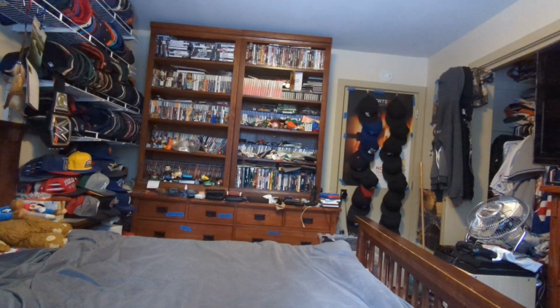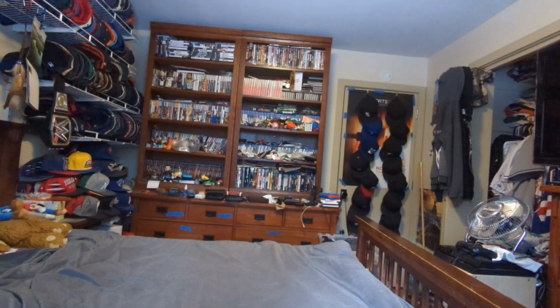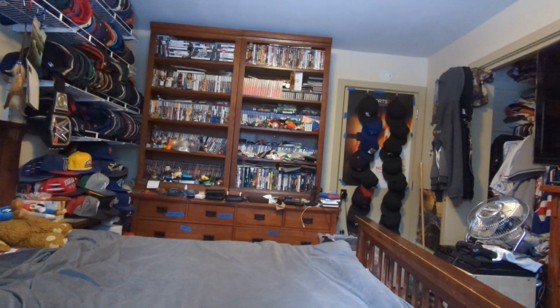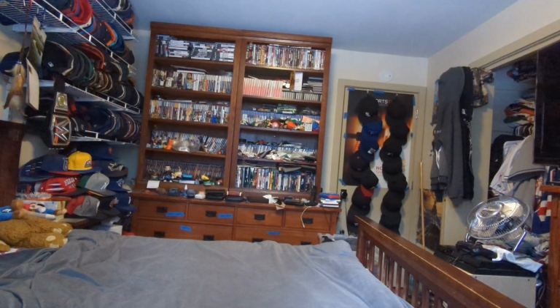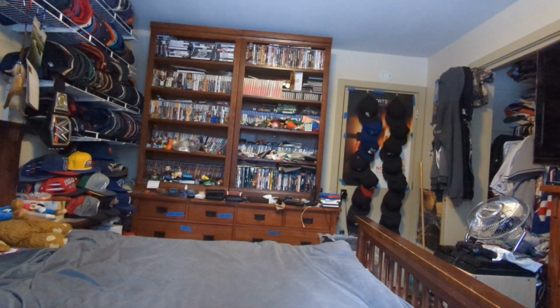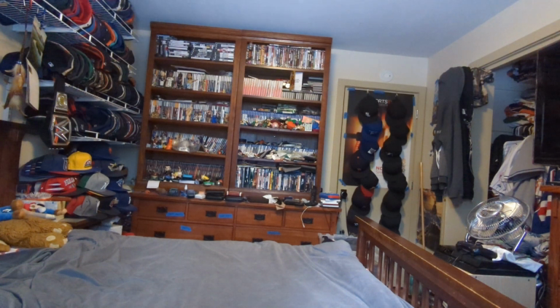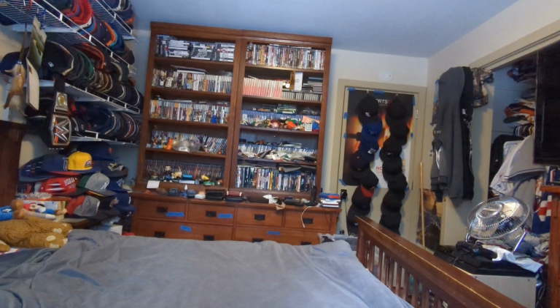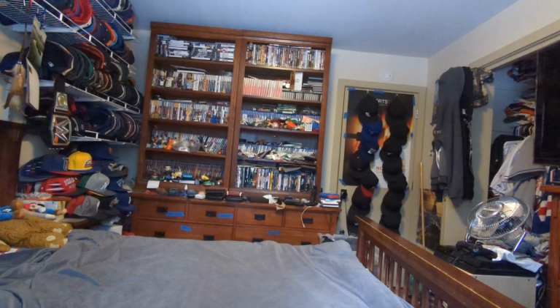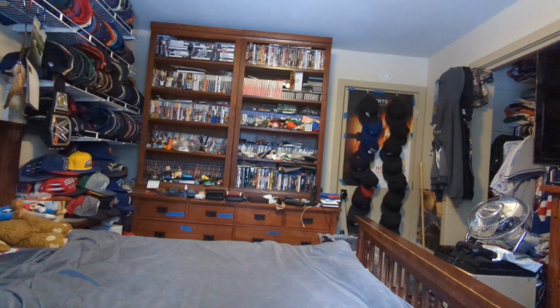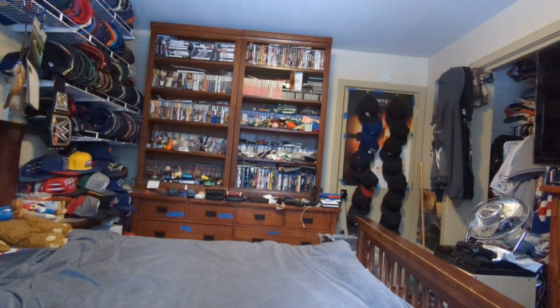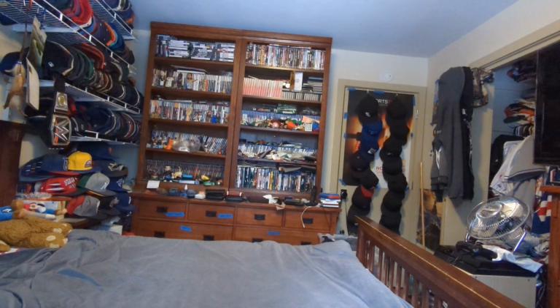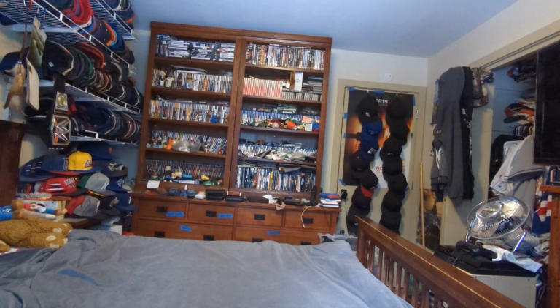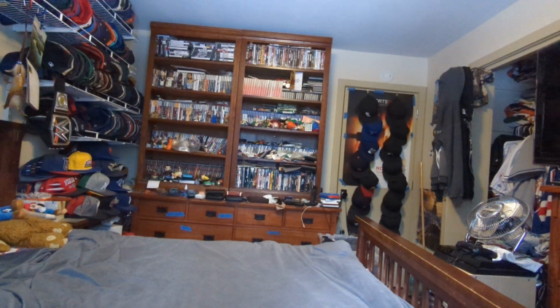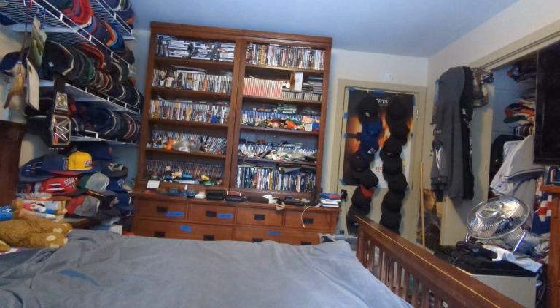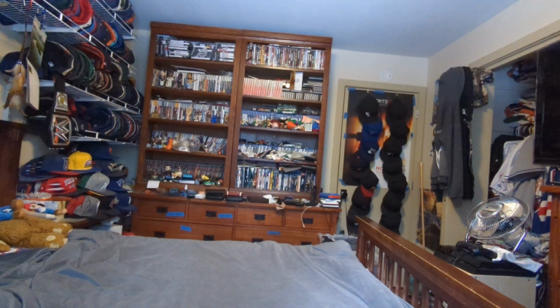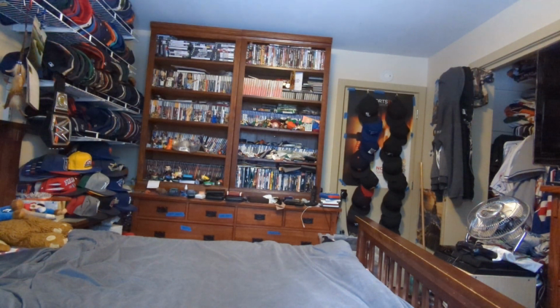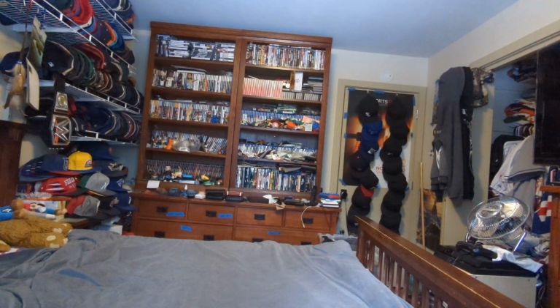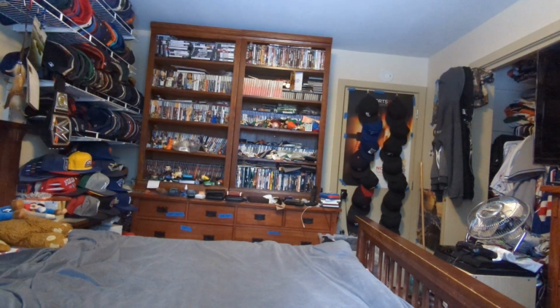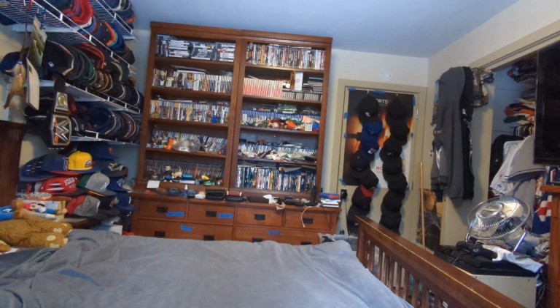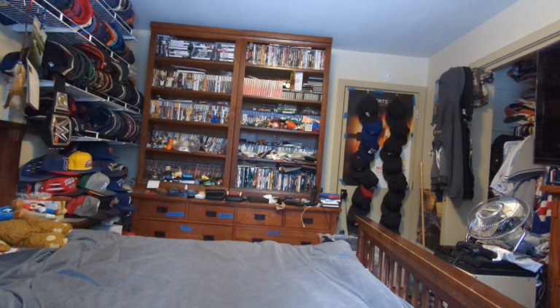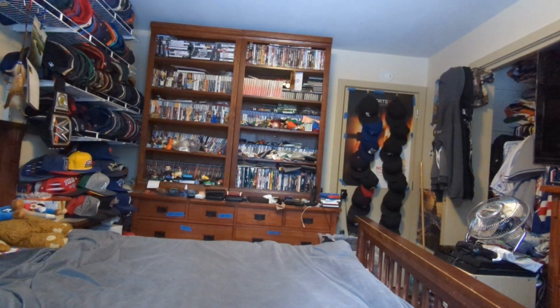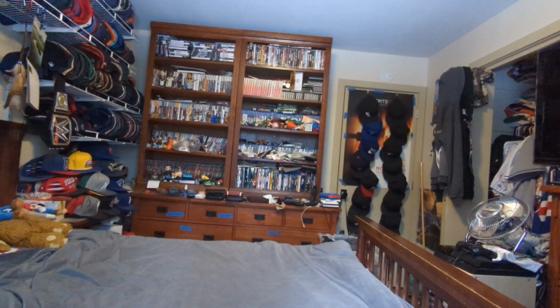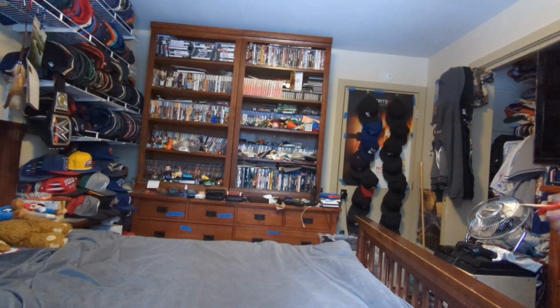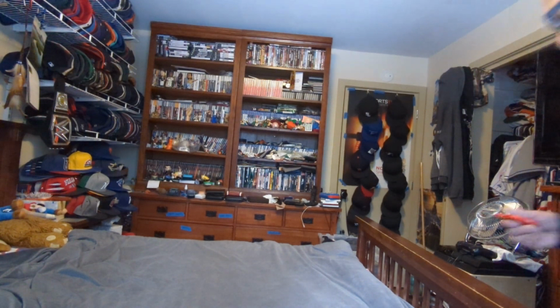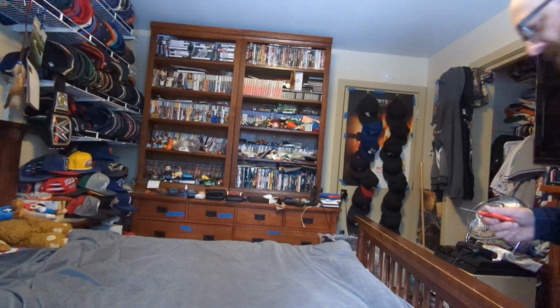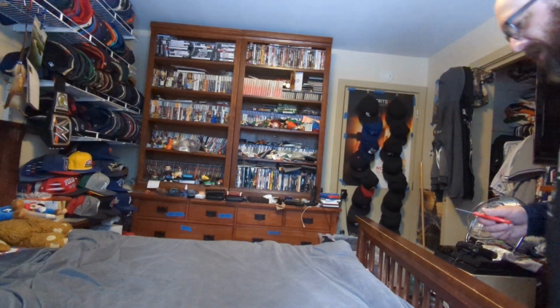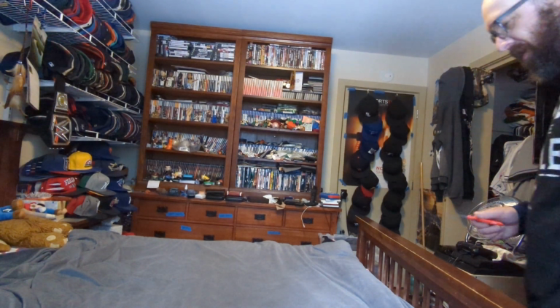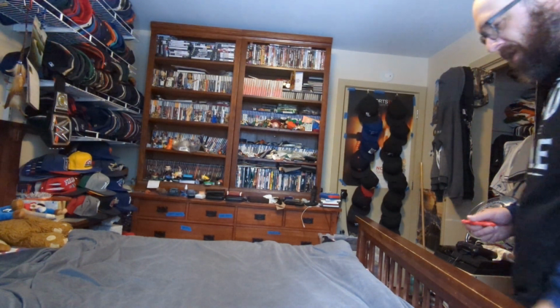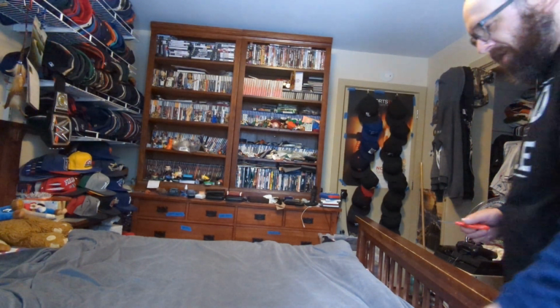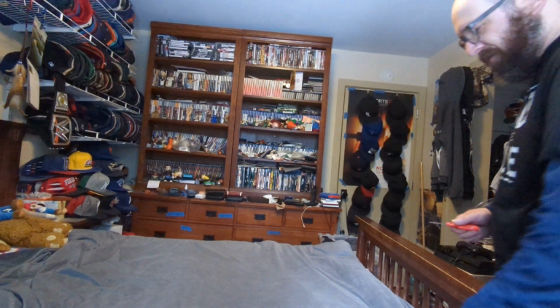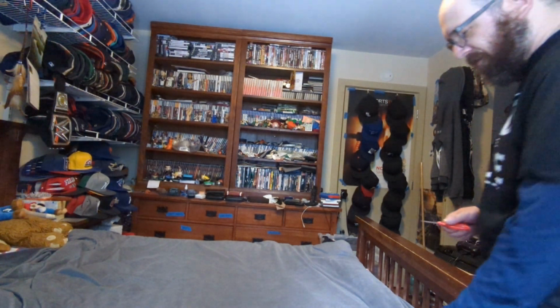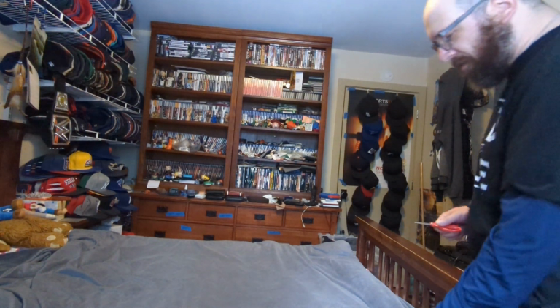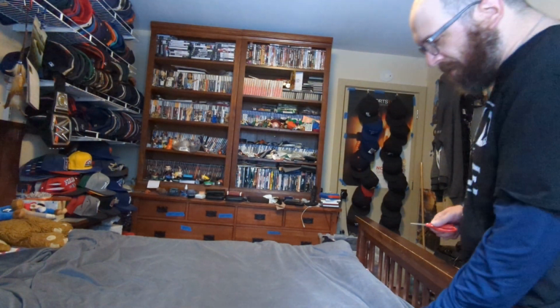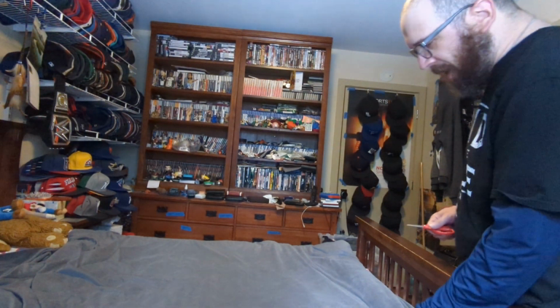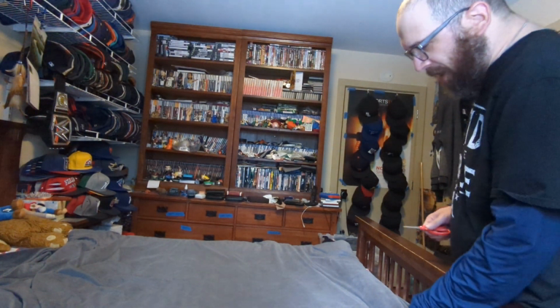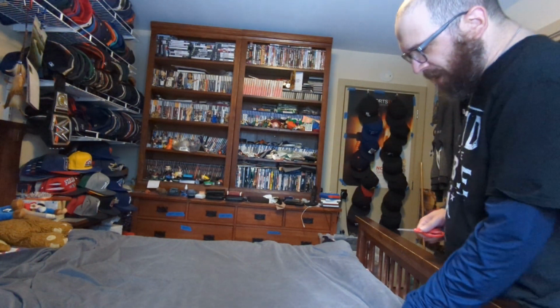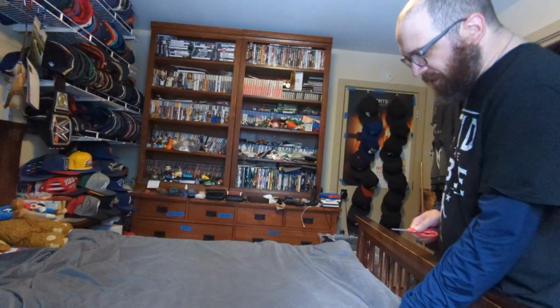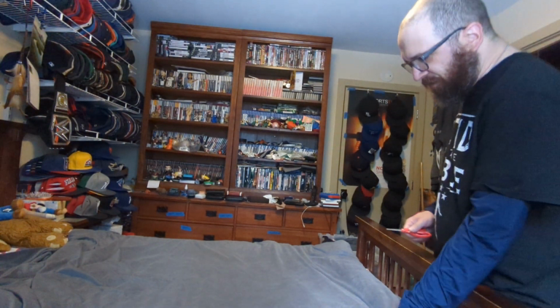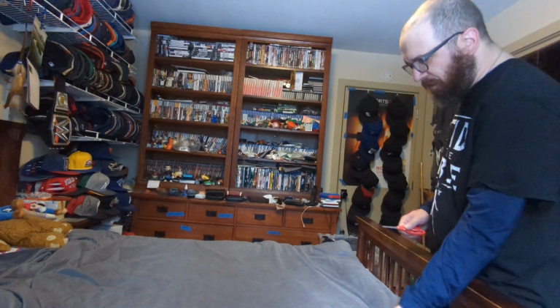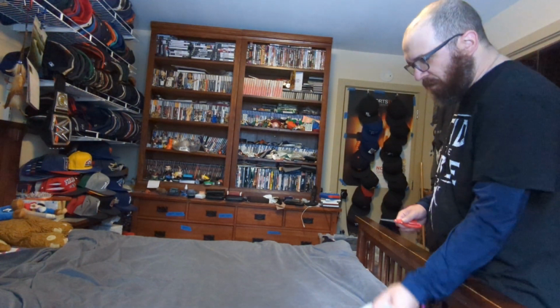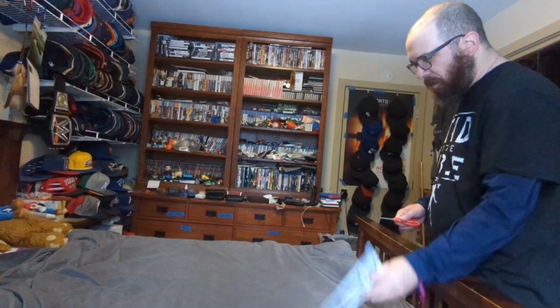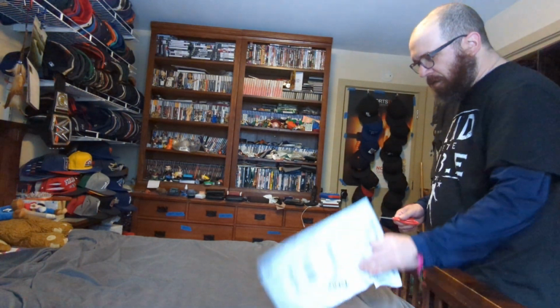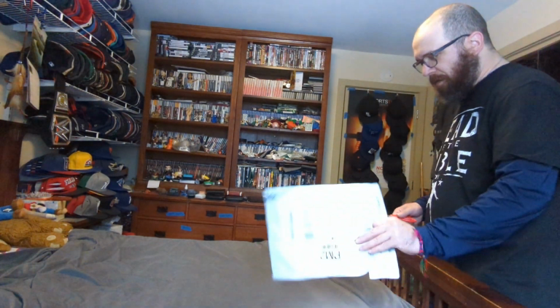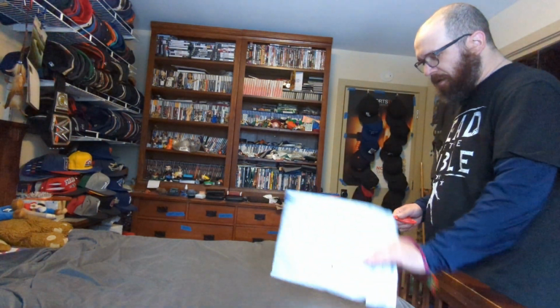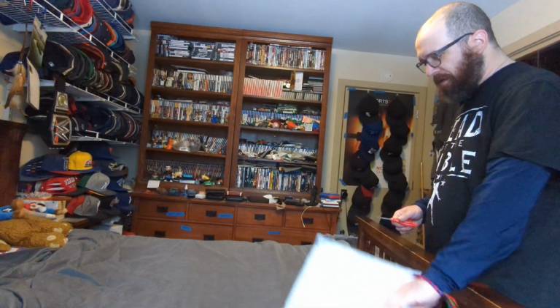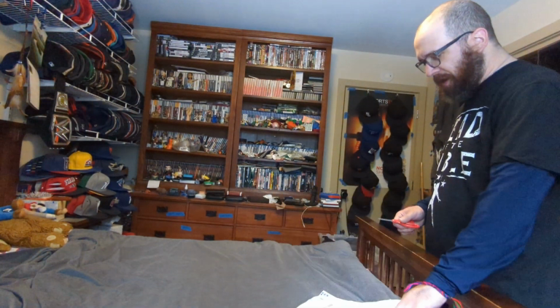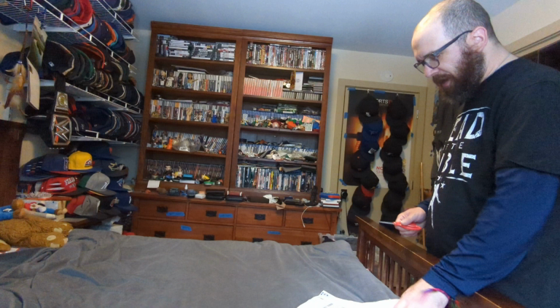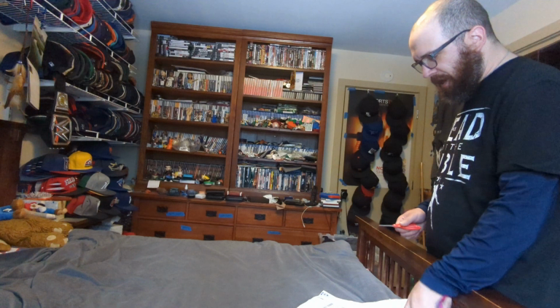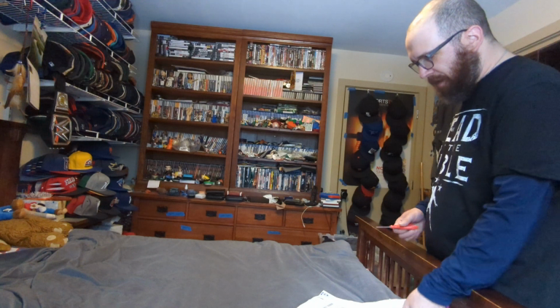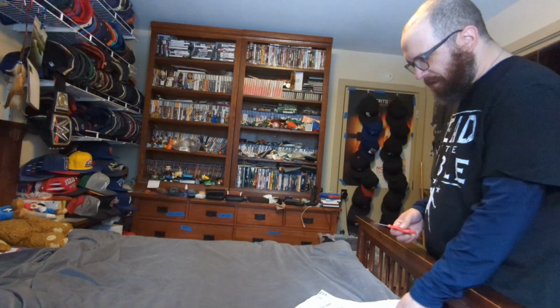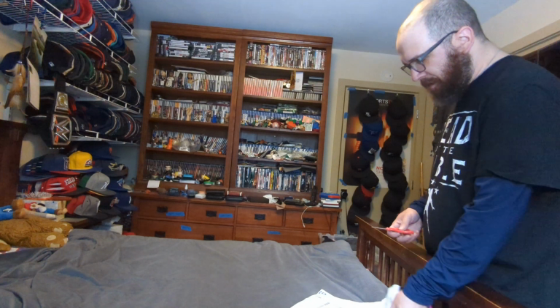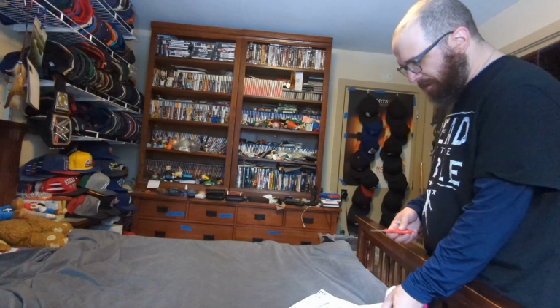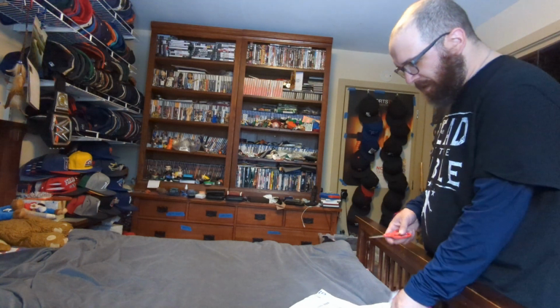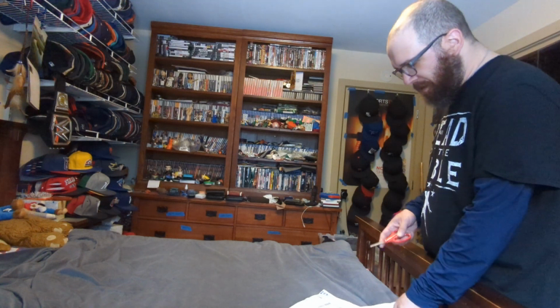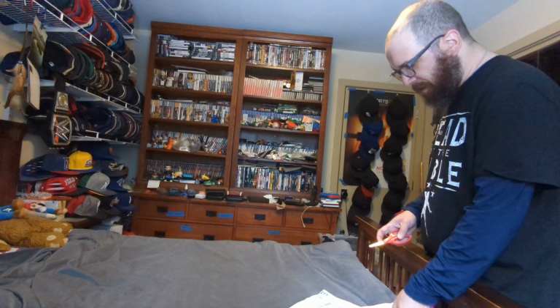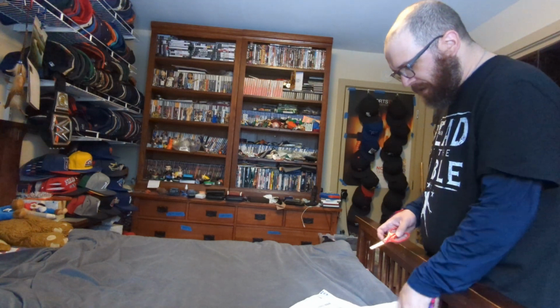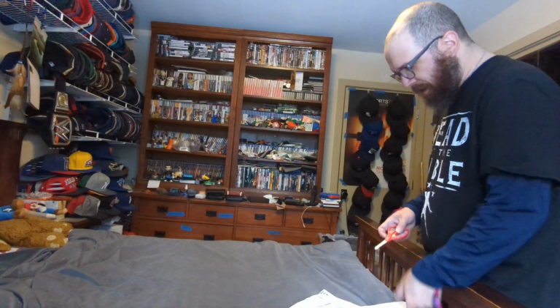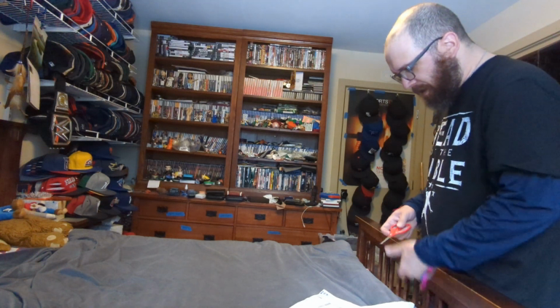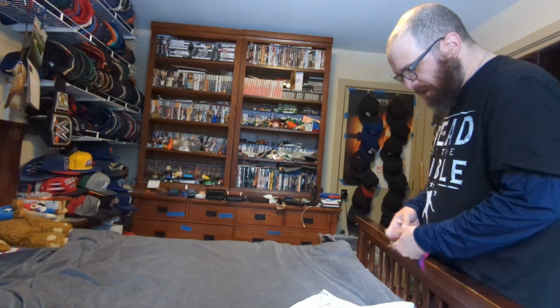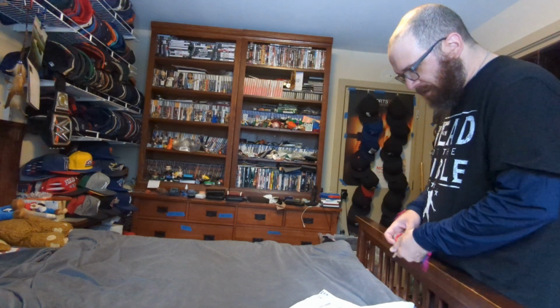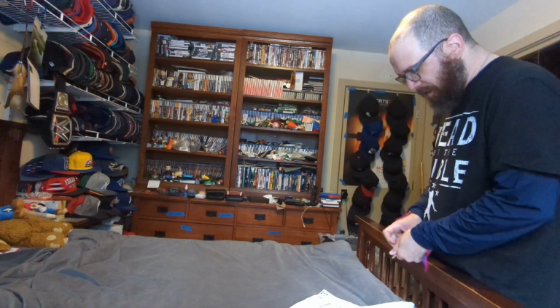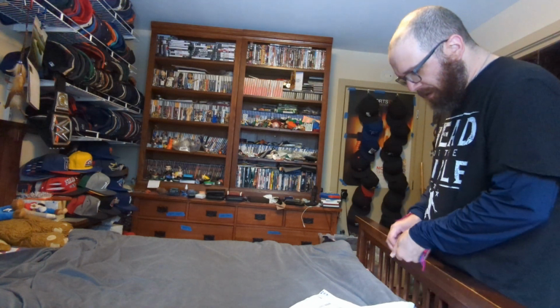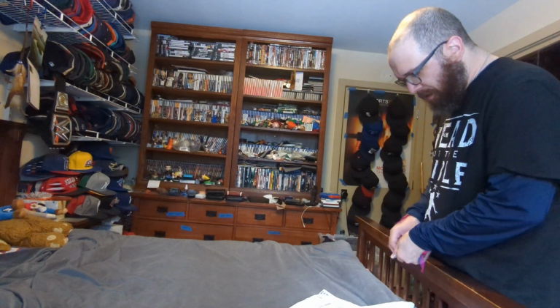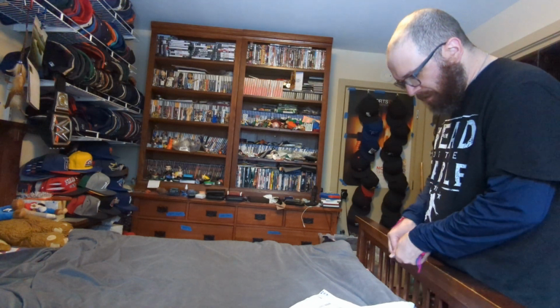Hi, this is Mo Beef and I'm making an unboxing for a package for Walmart that came in the mail today. Here we go.